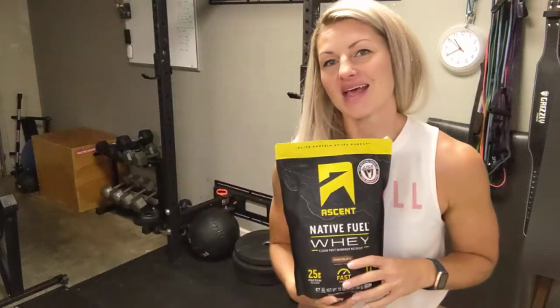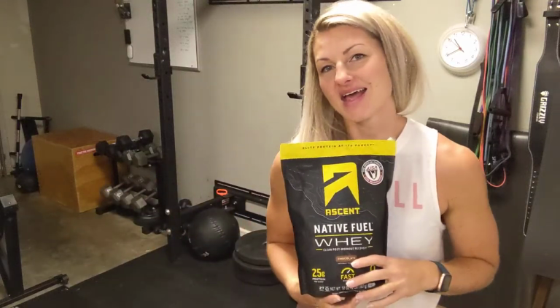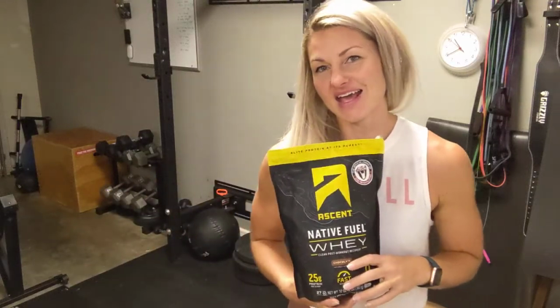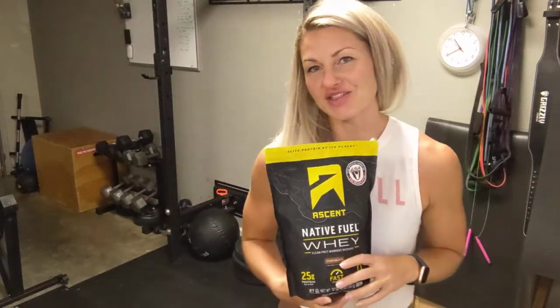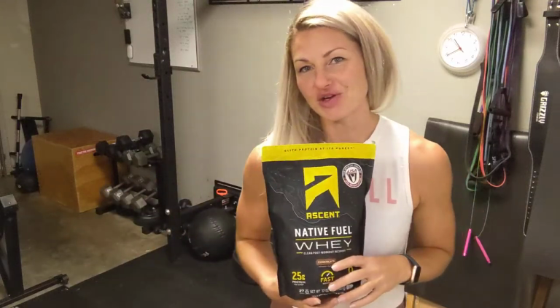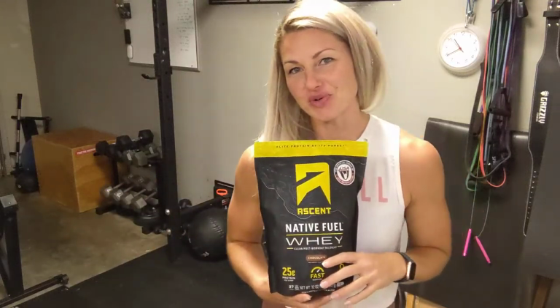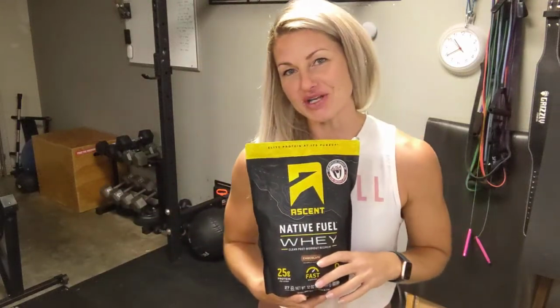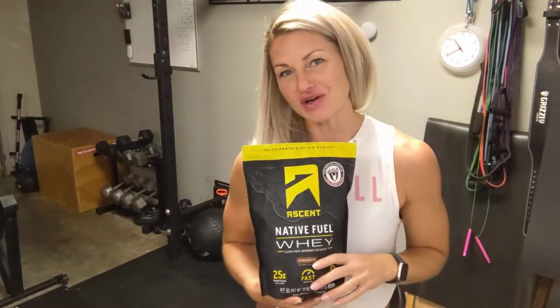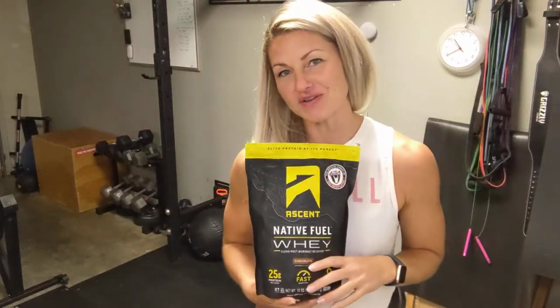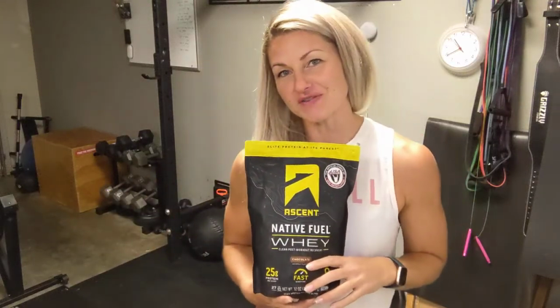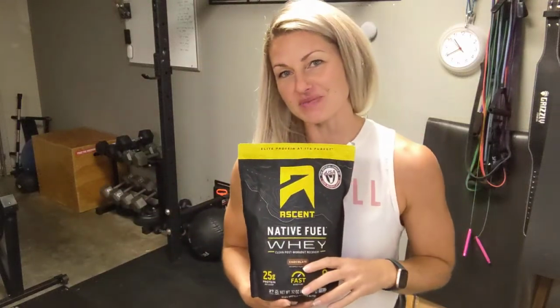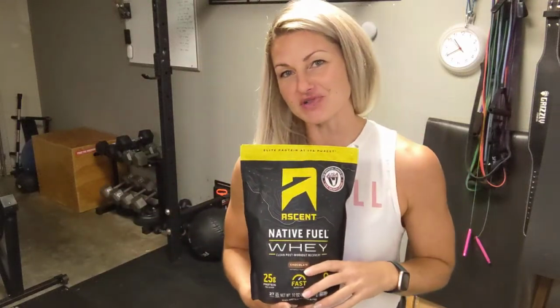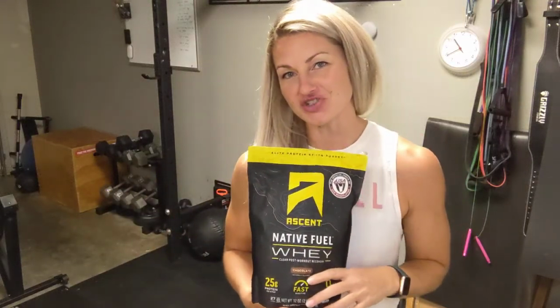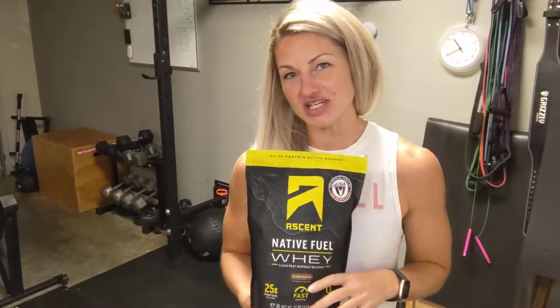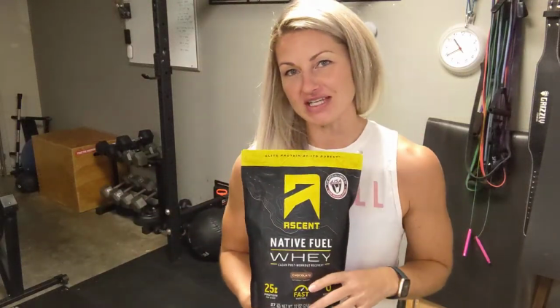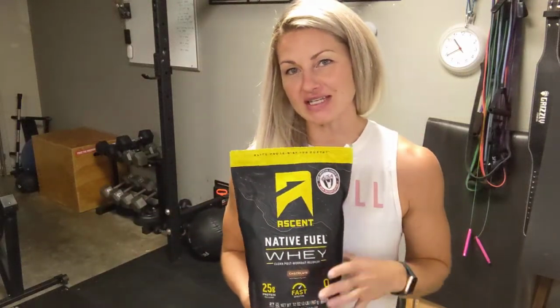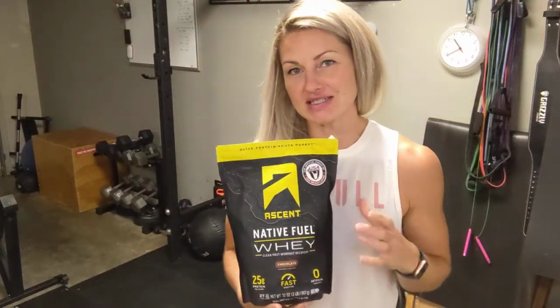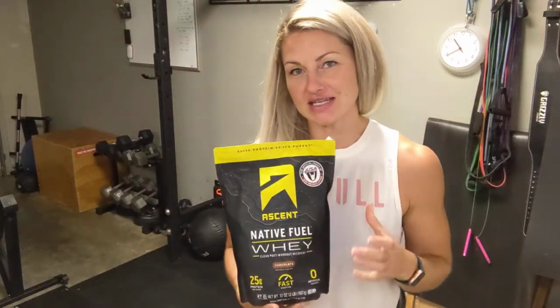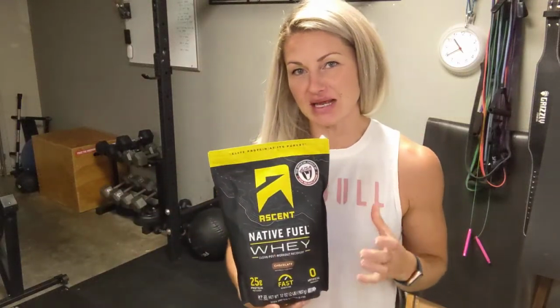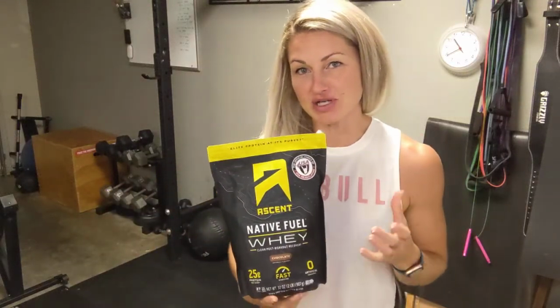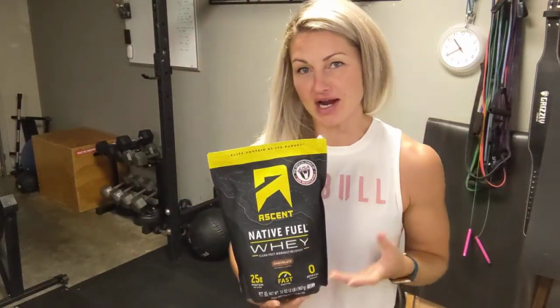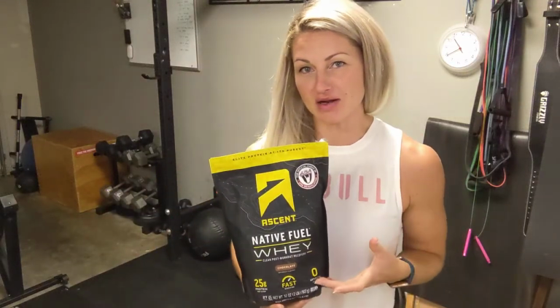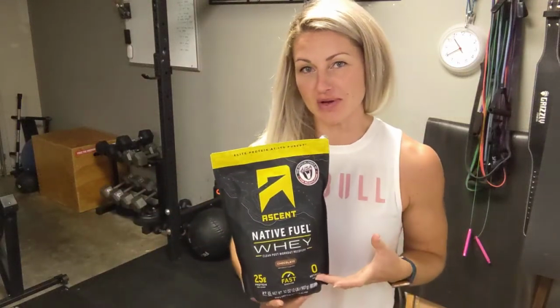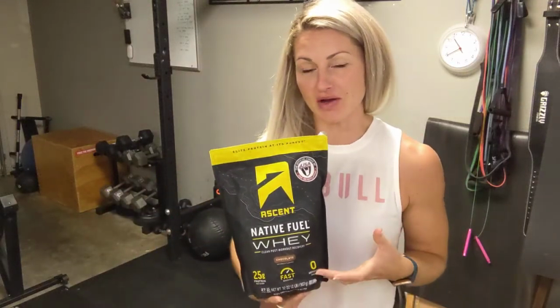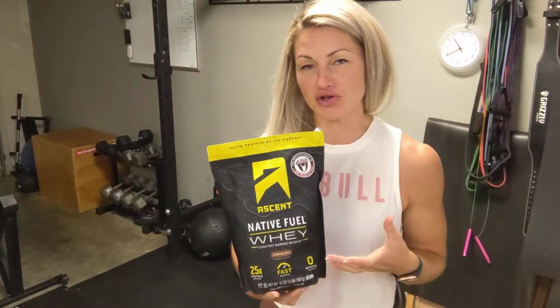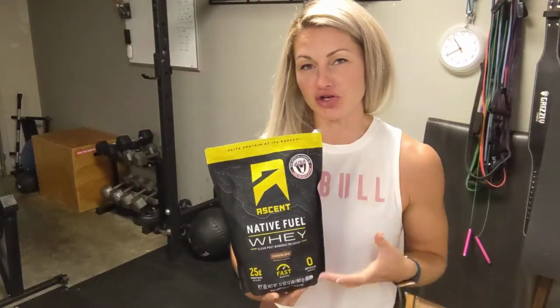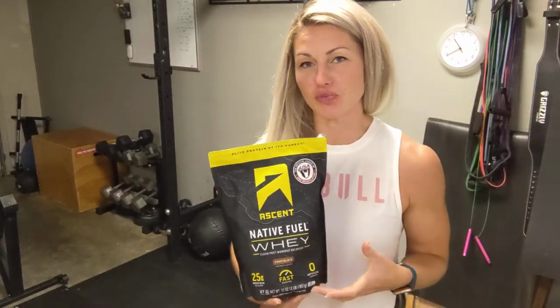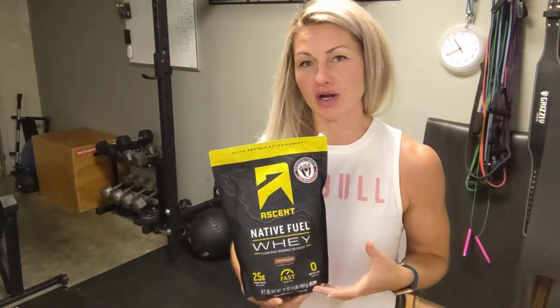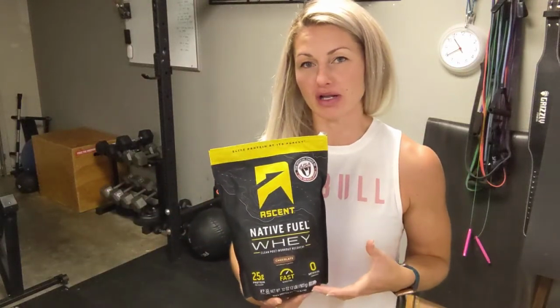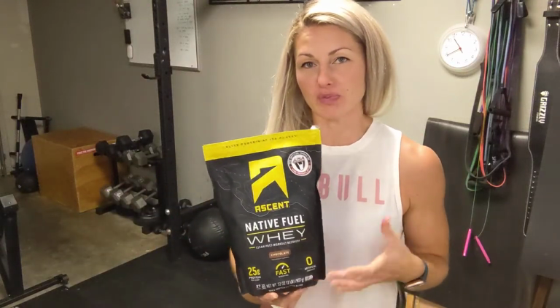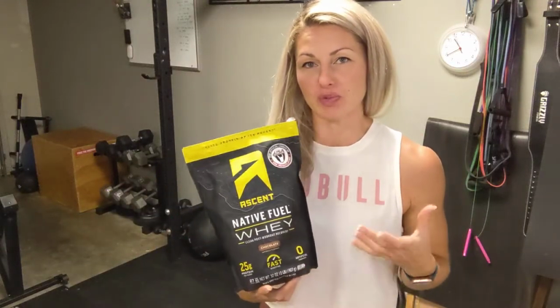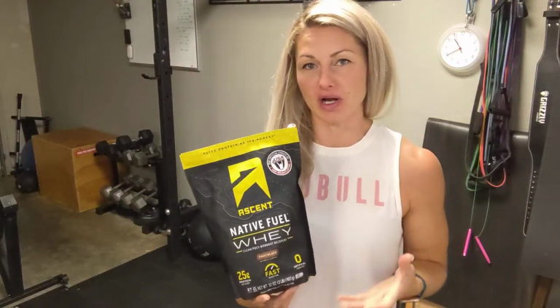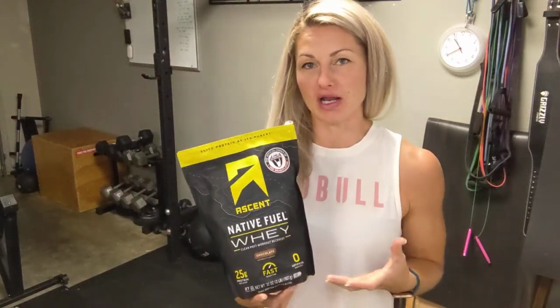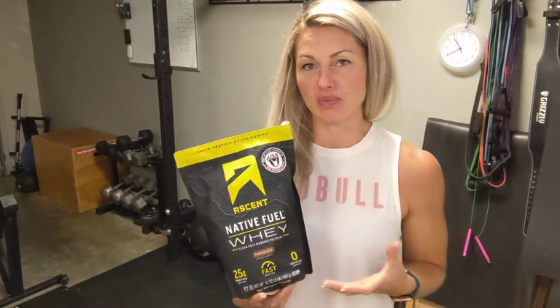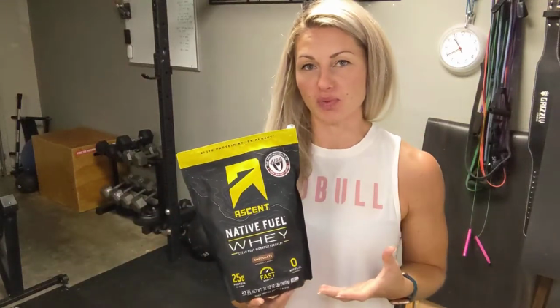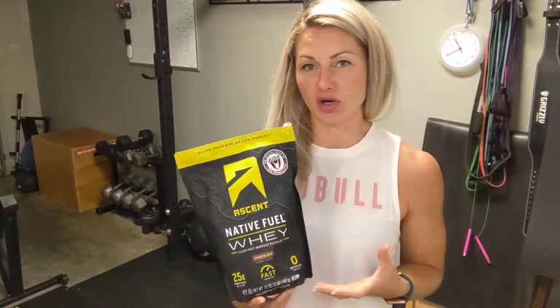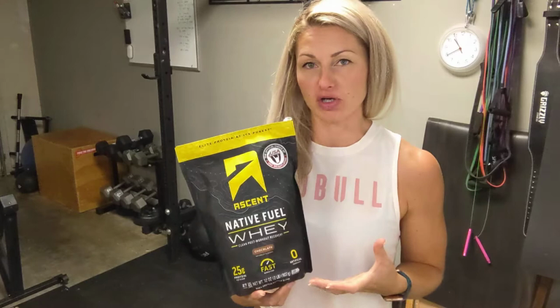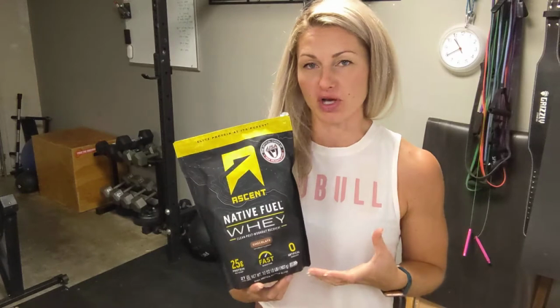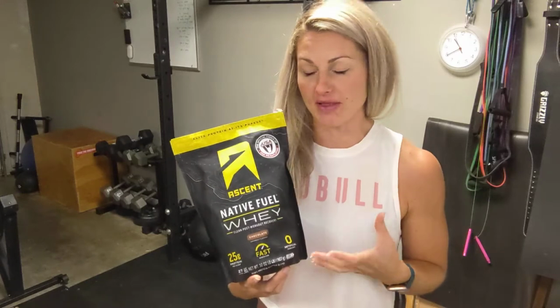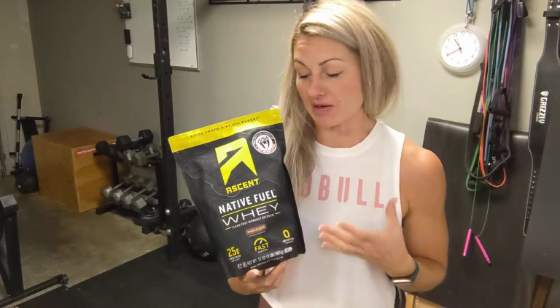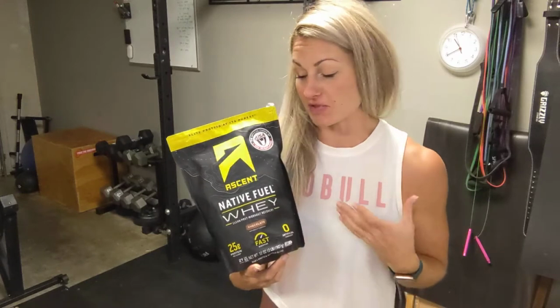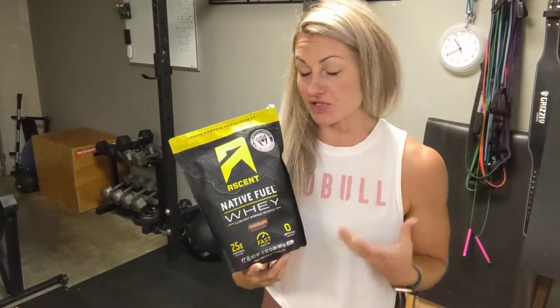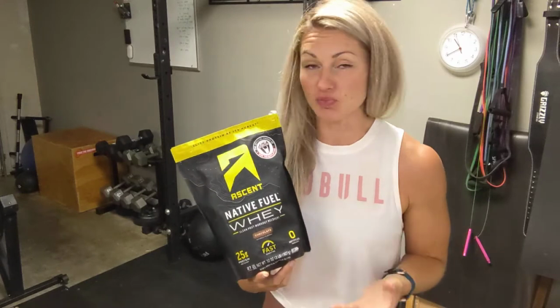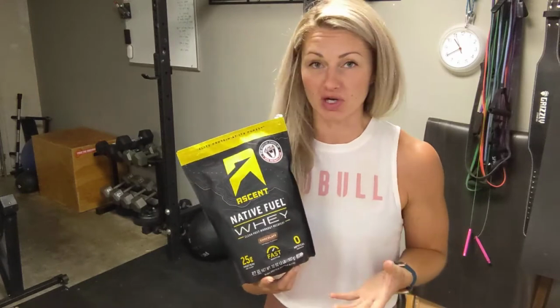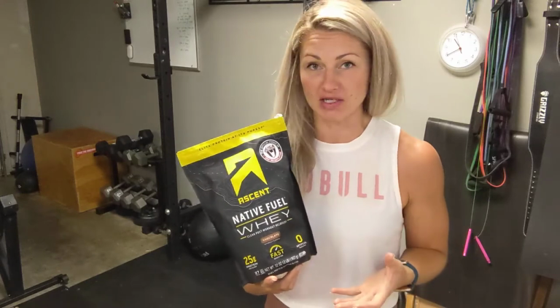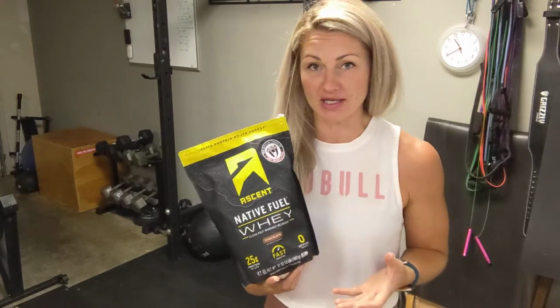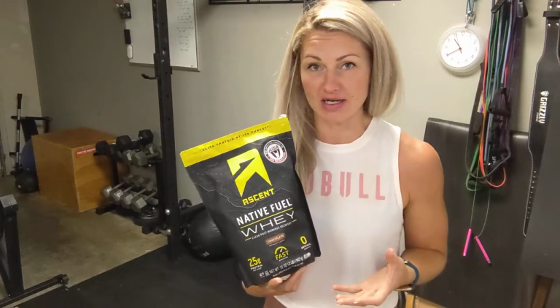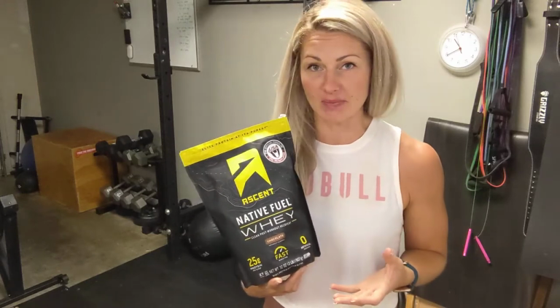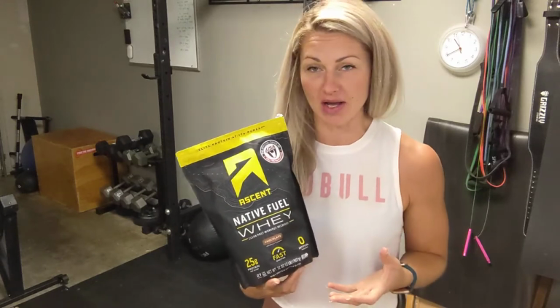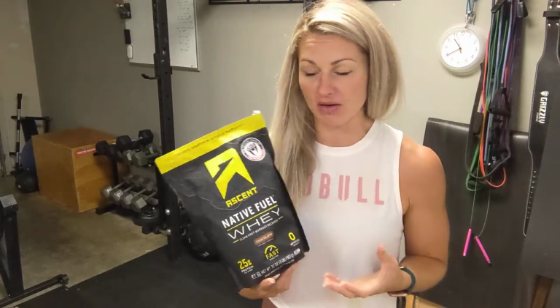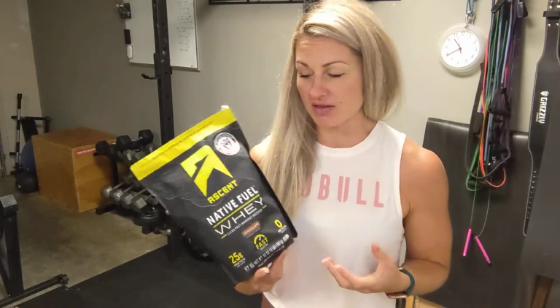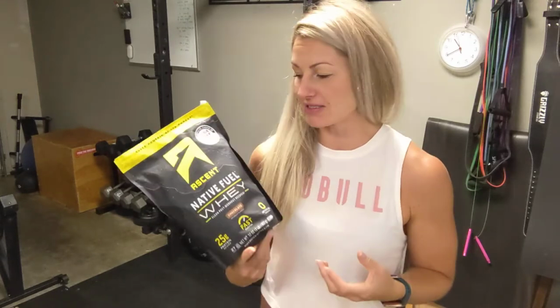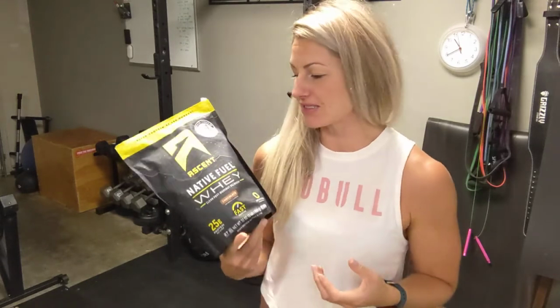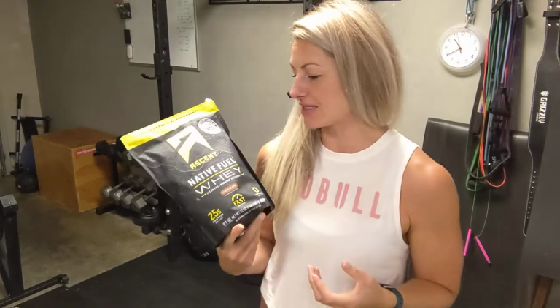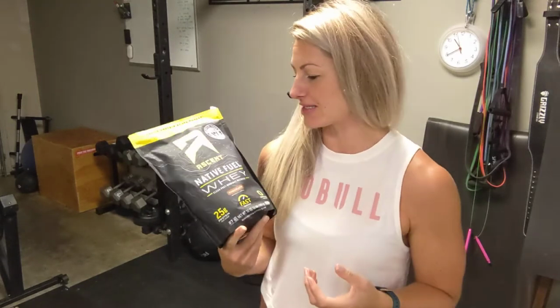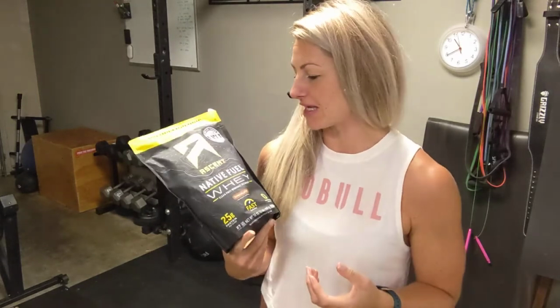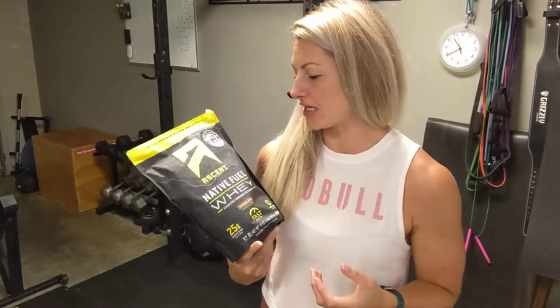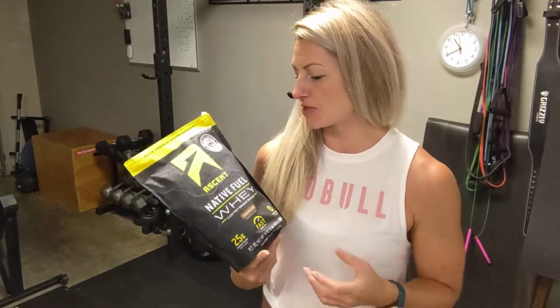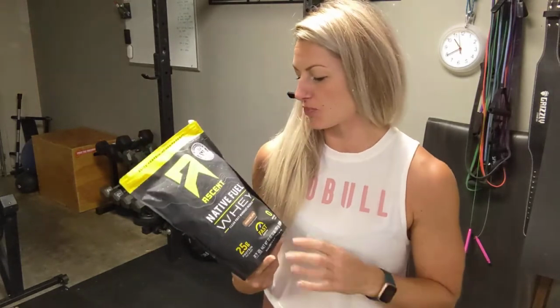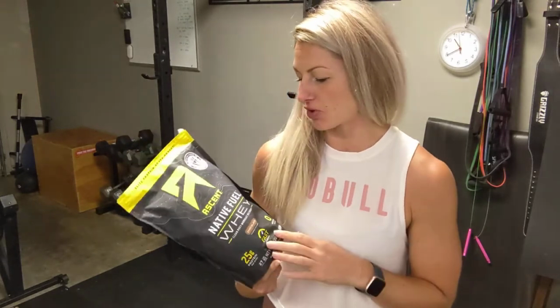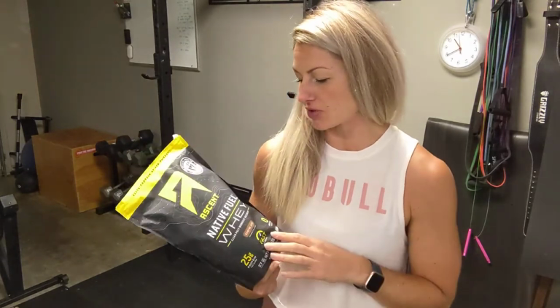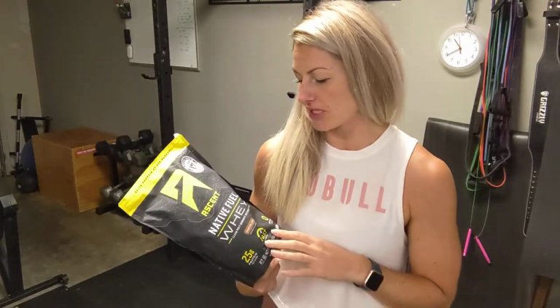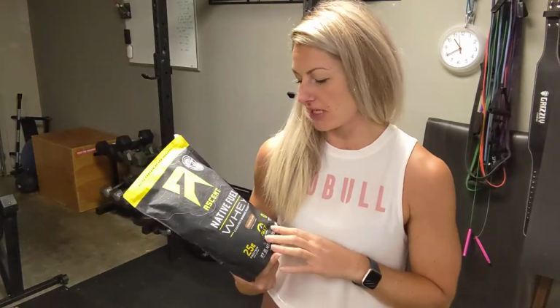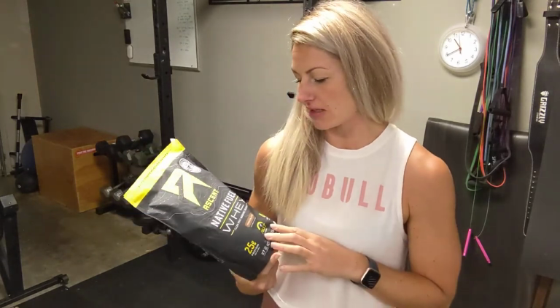Hey there, Britt here with Feed the Machine. Today I'm talking about a new product we brought on board that I'm super excited about — this is Ascent Protein.